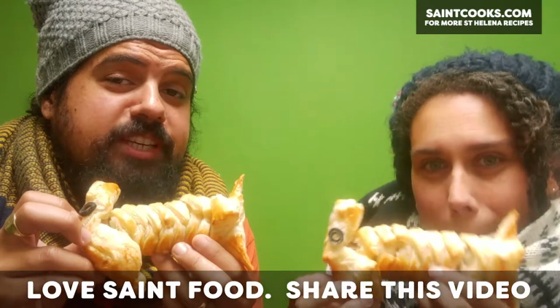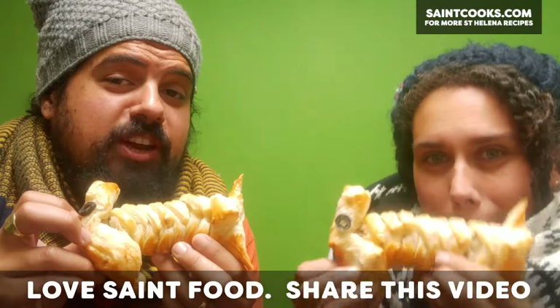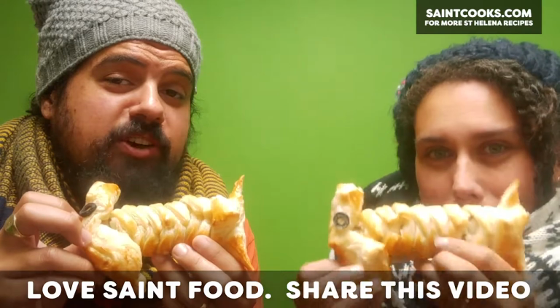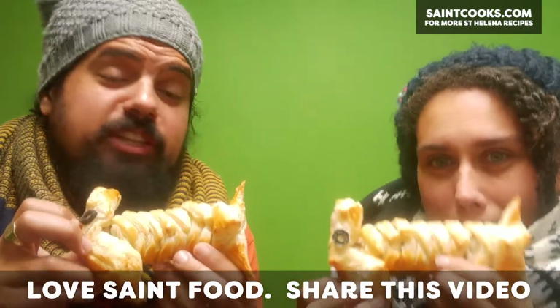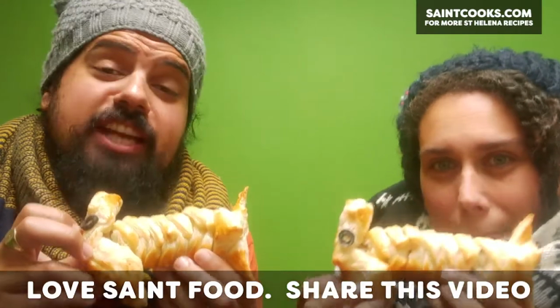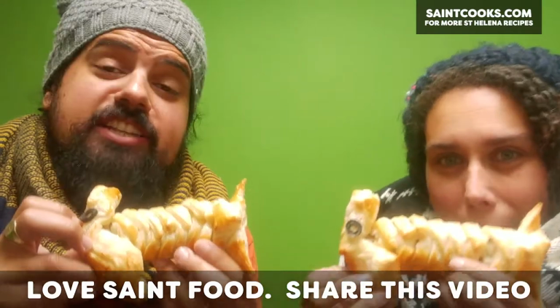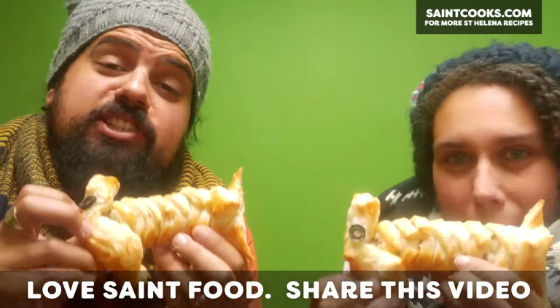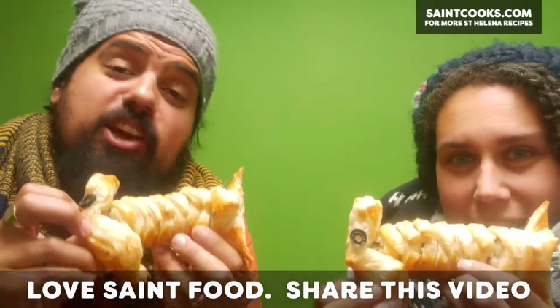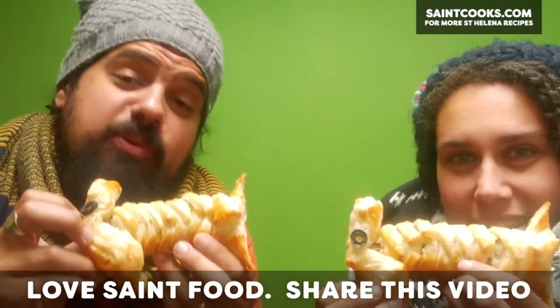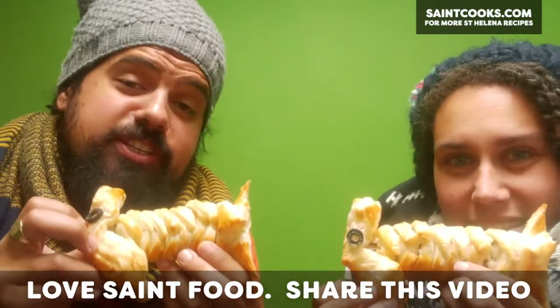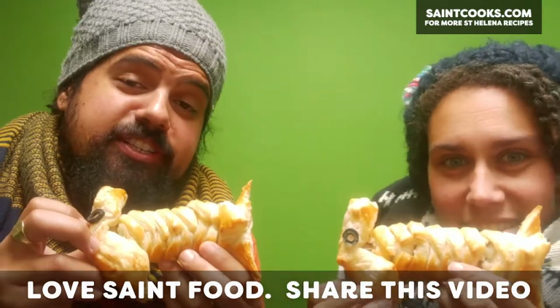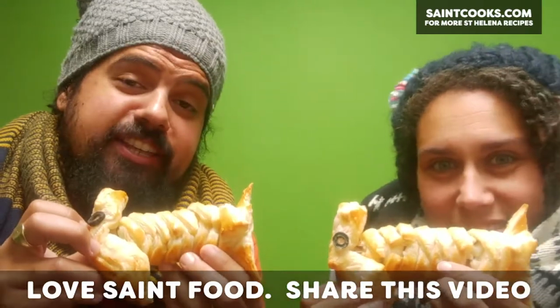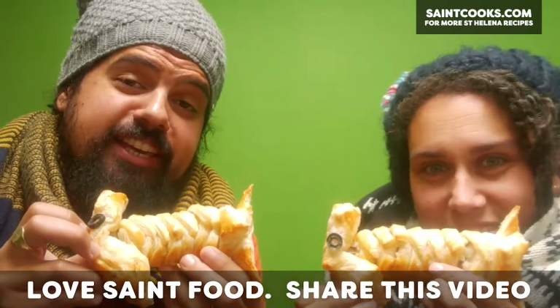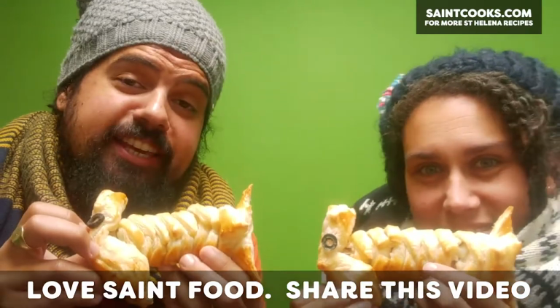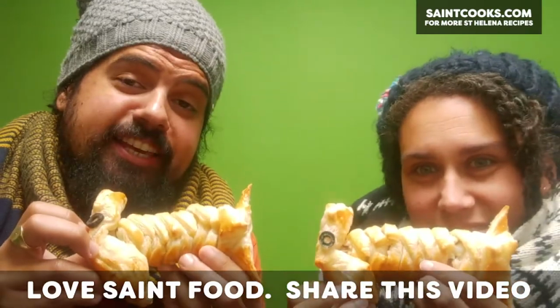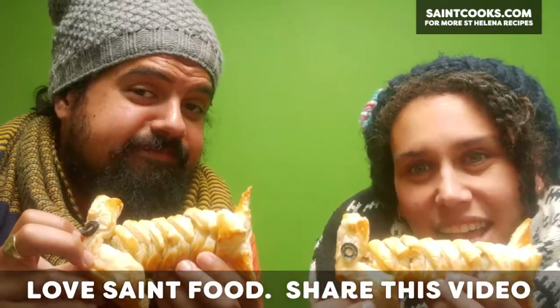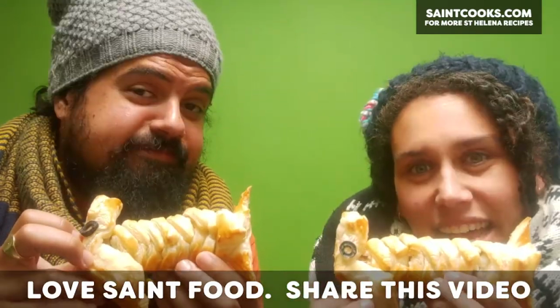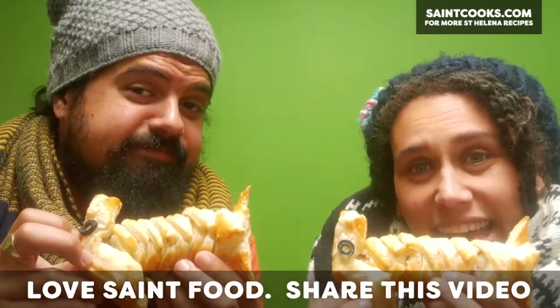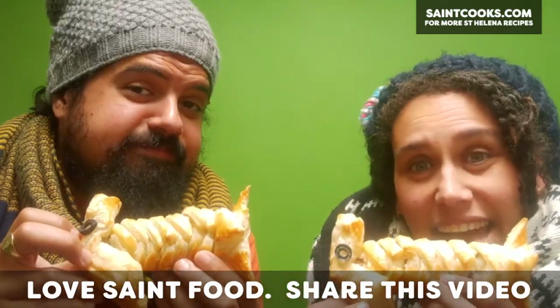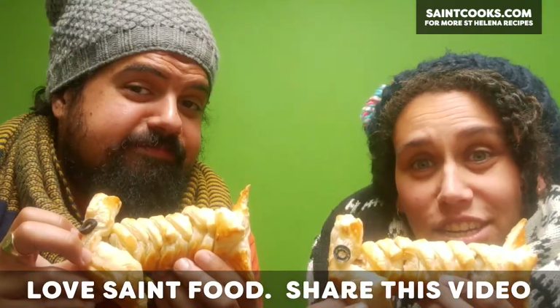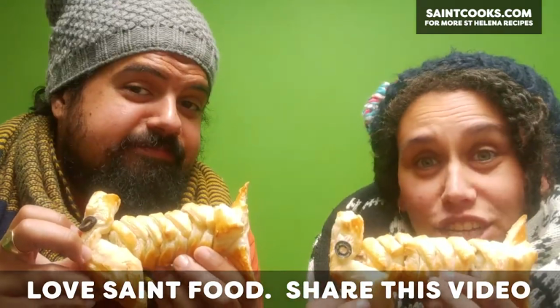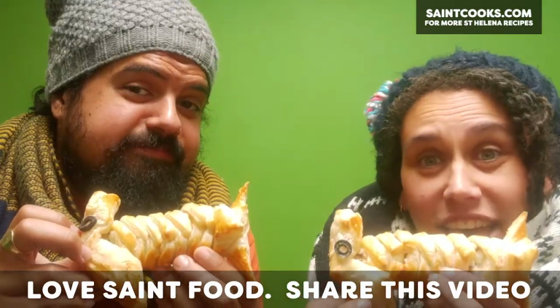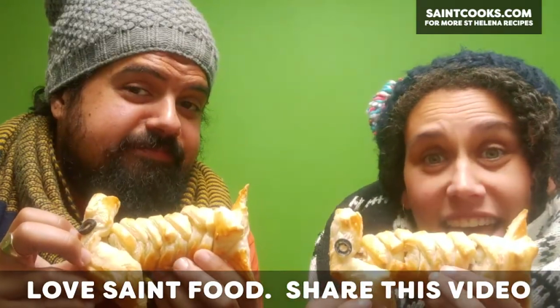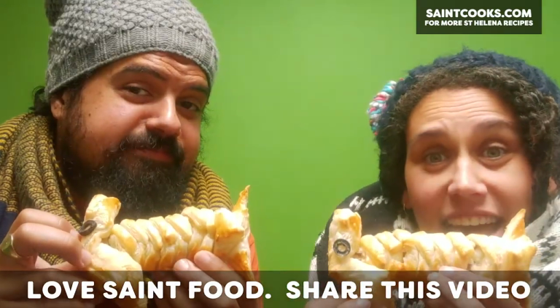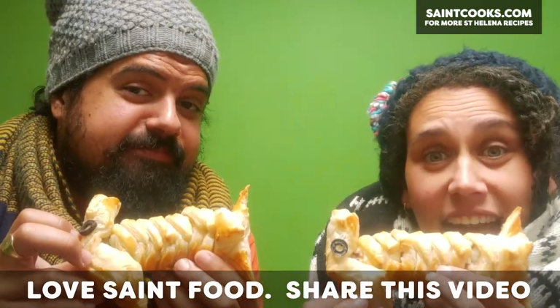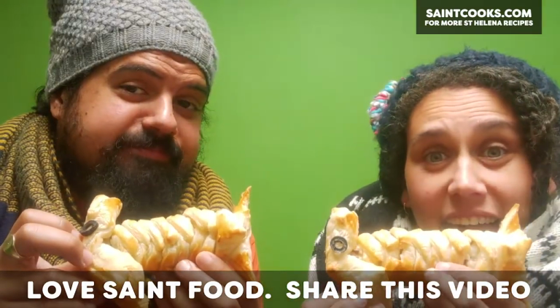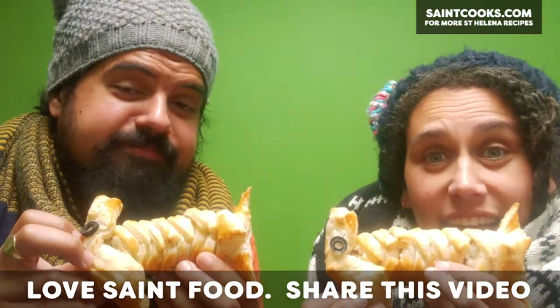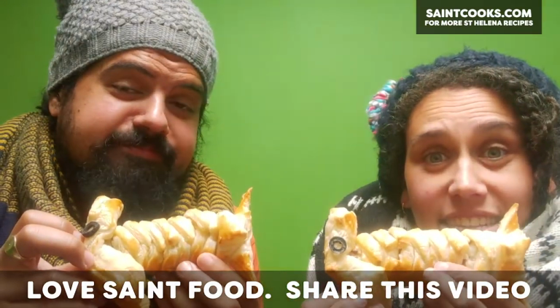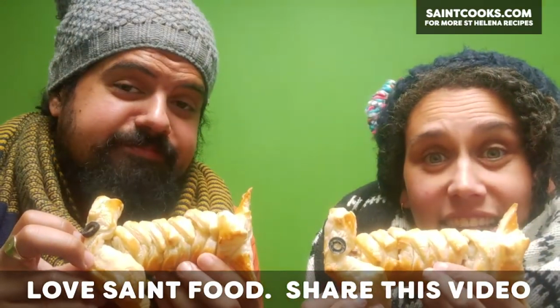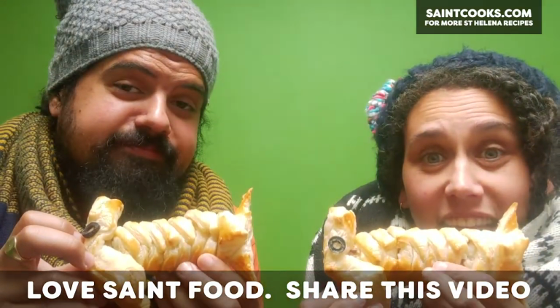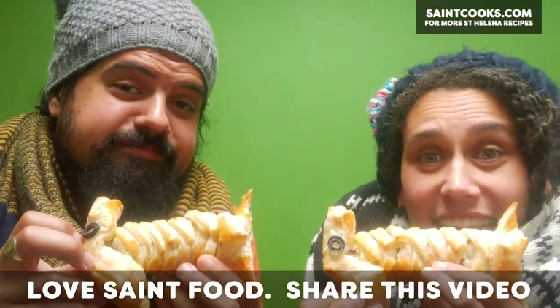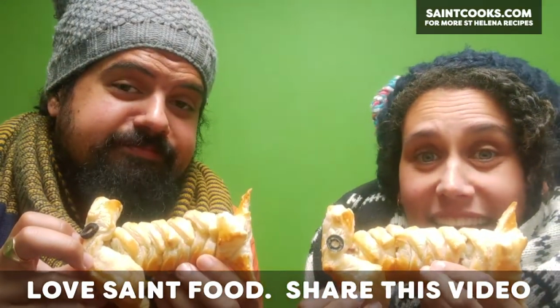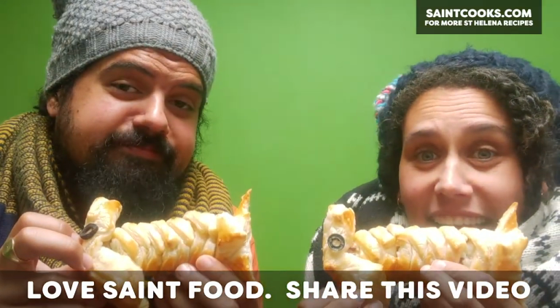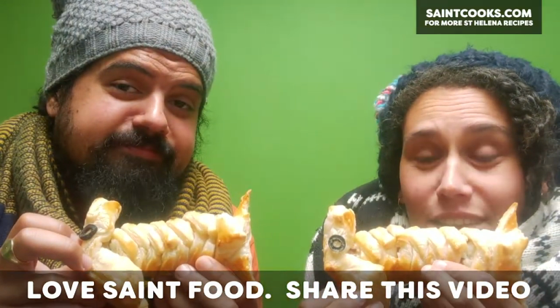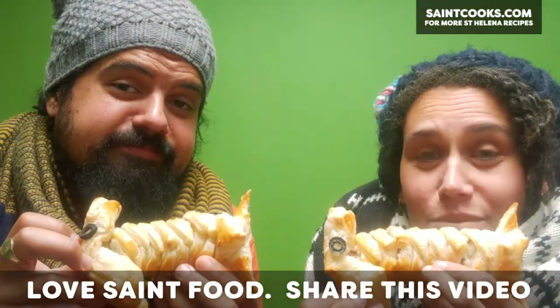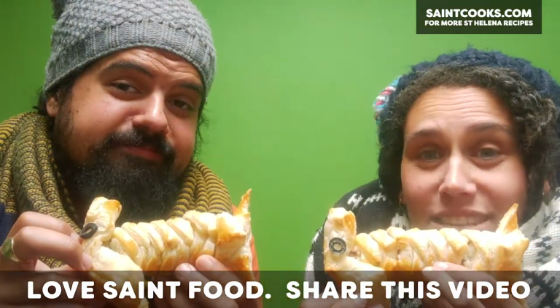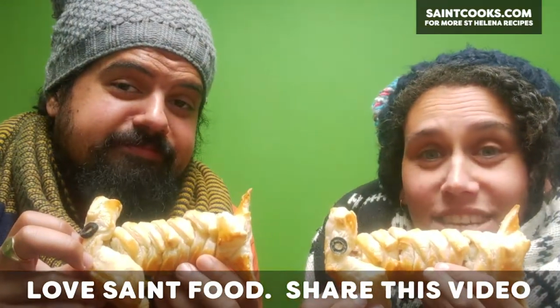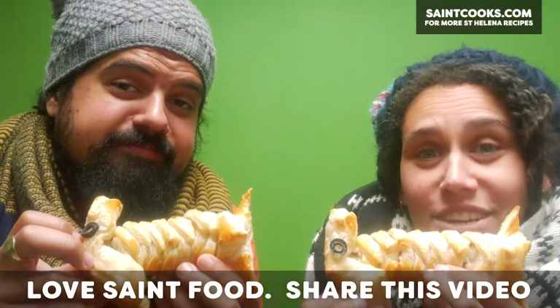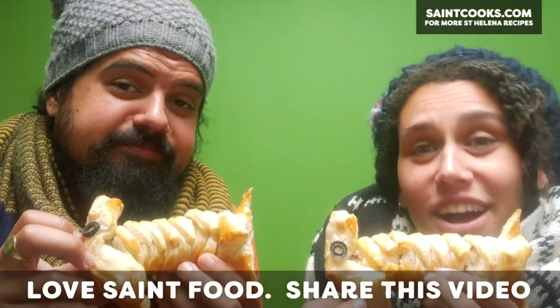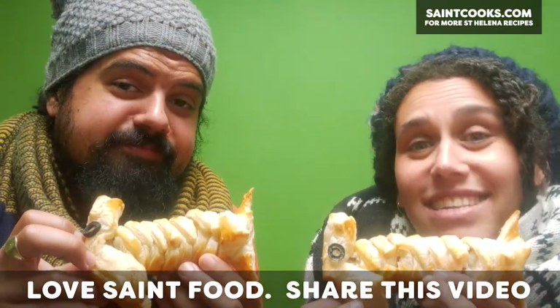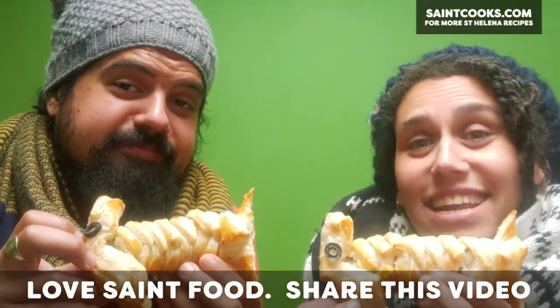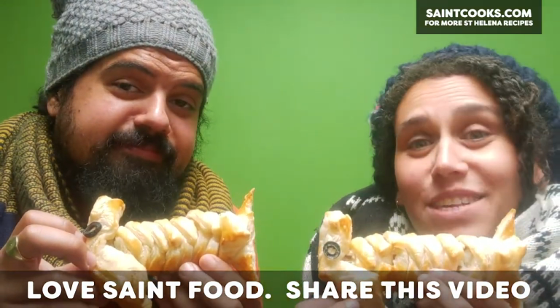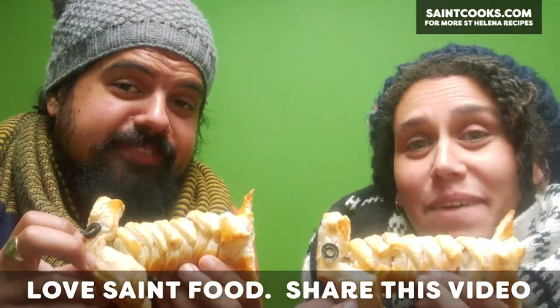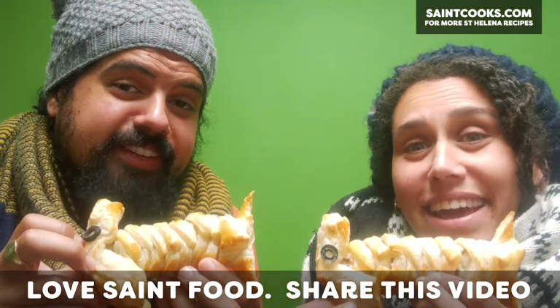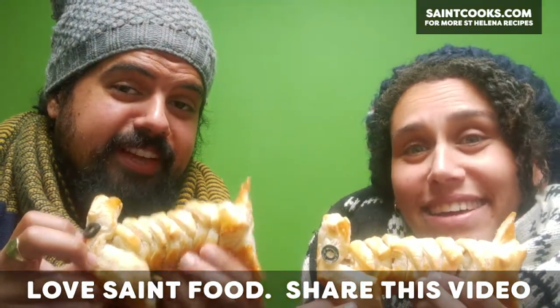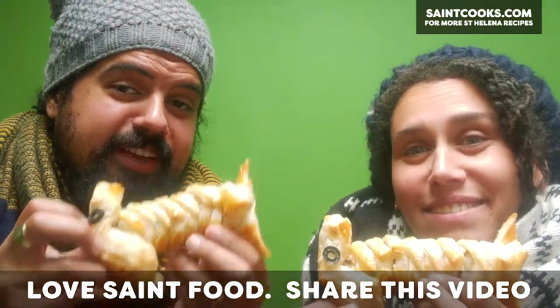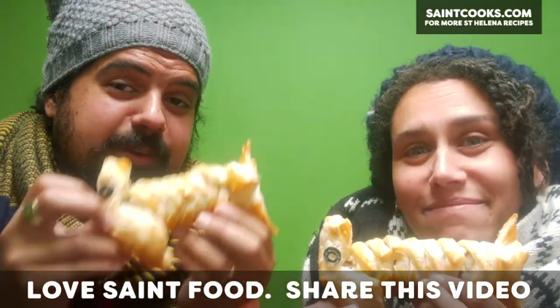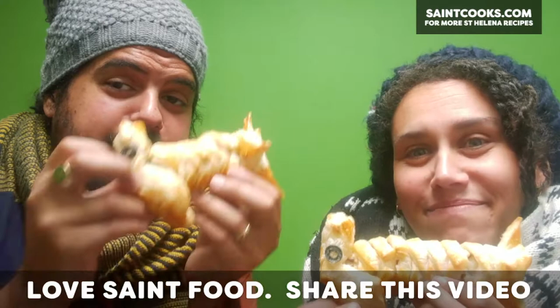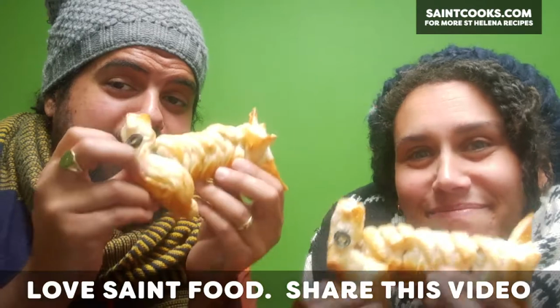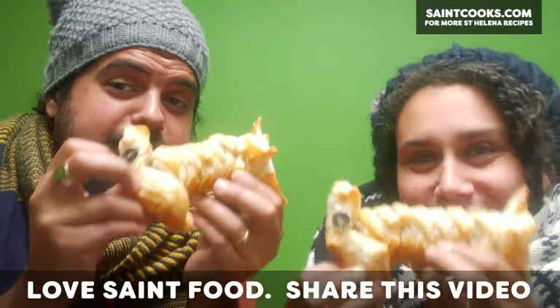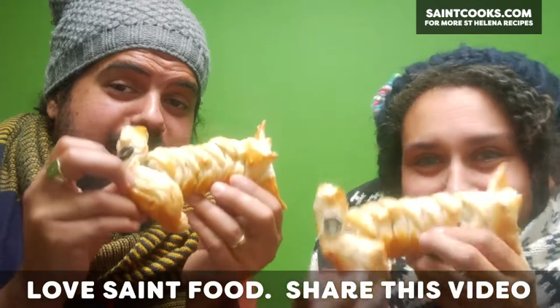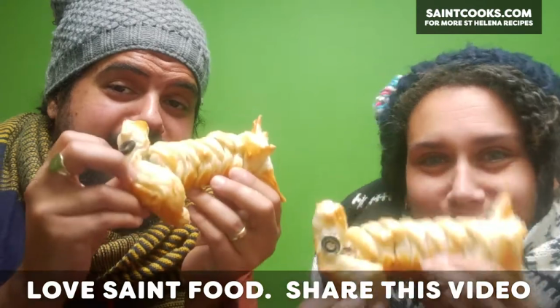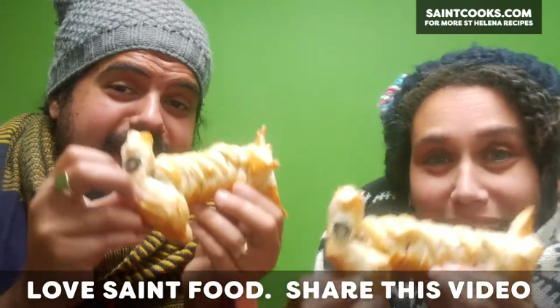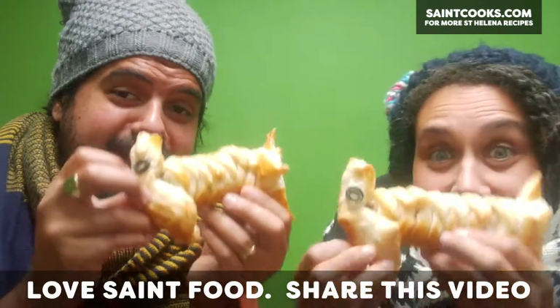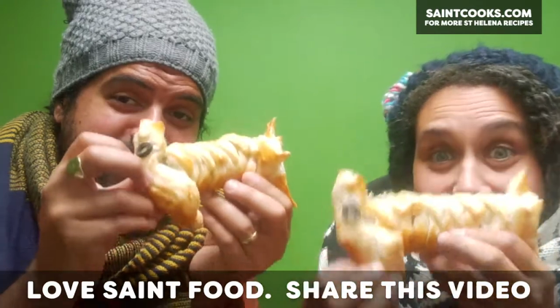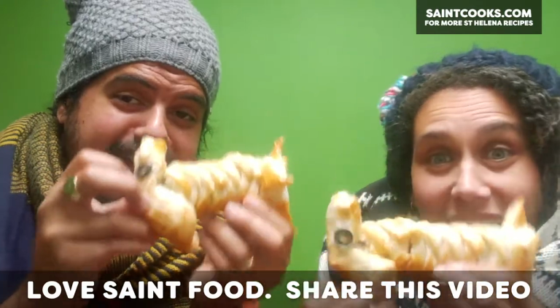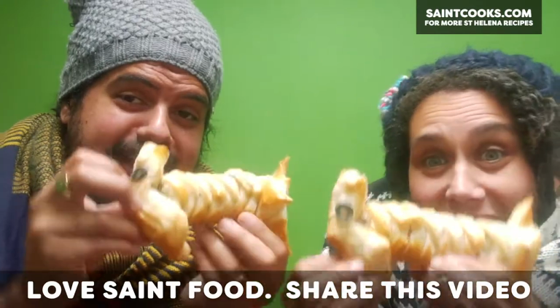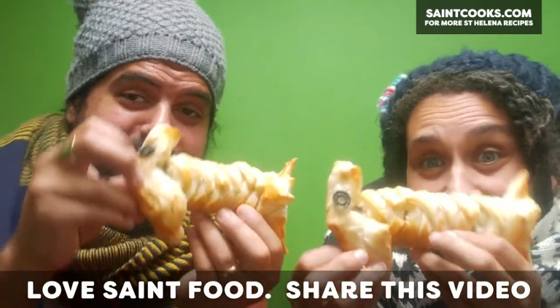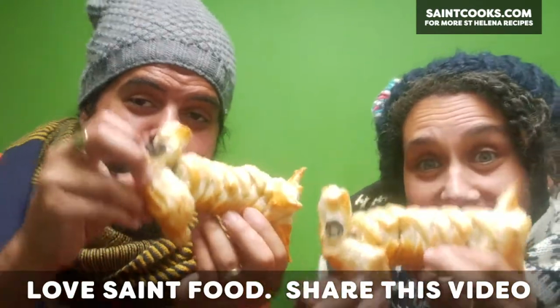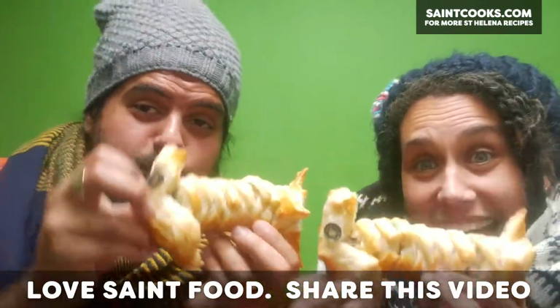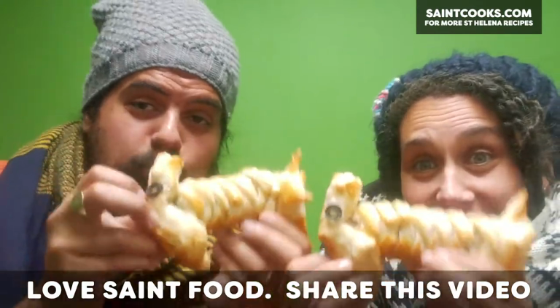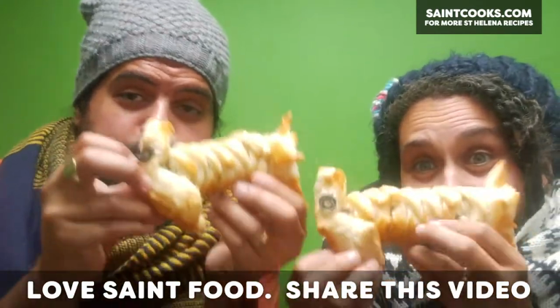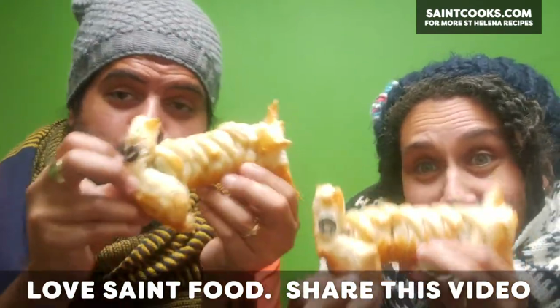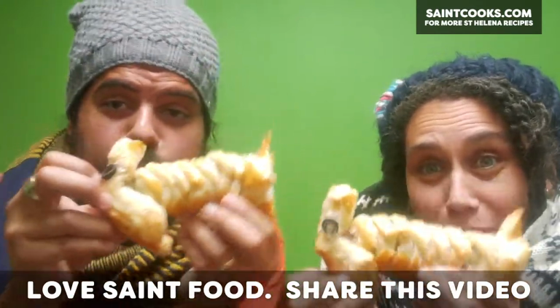Give them a go, let us know what you think, share and like, and we'll see you guys next week. Bye!